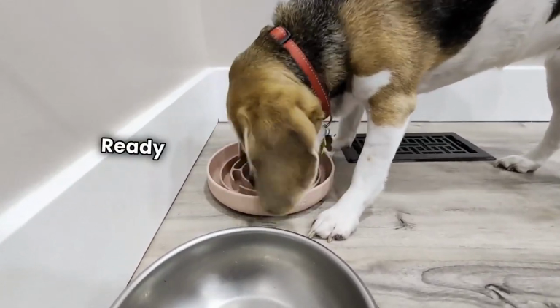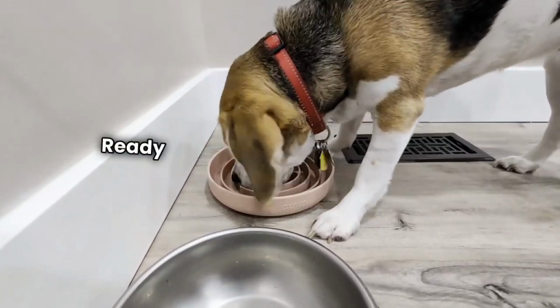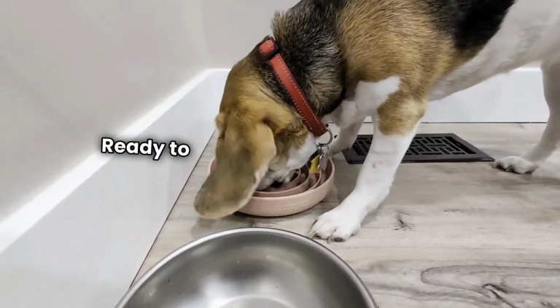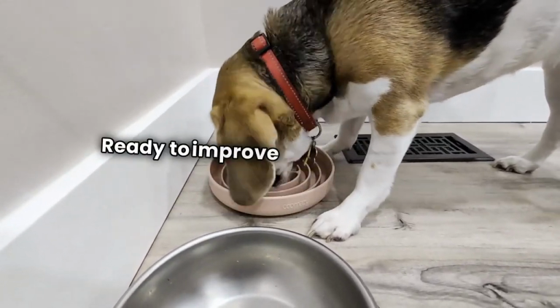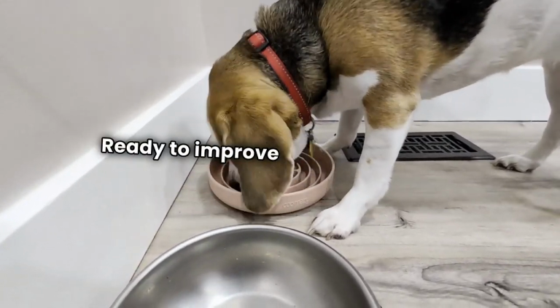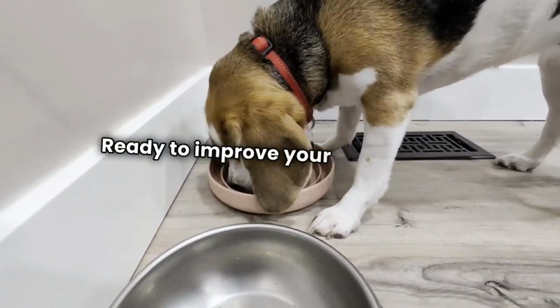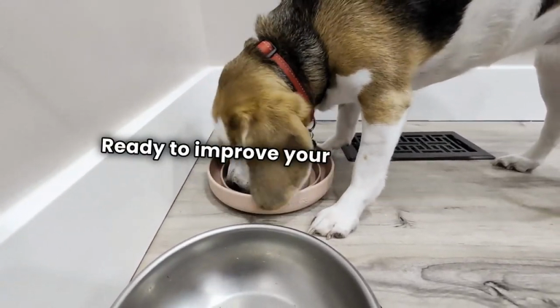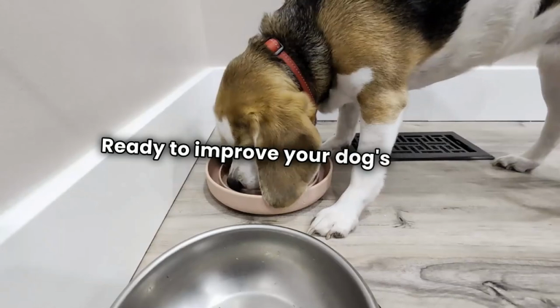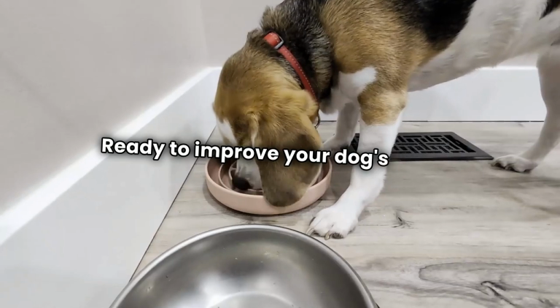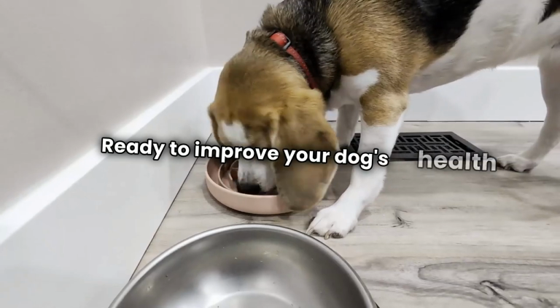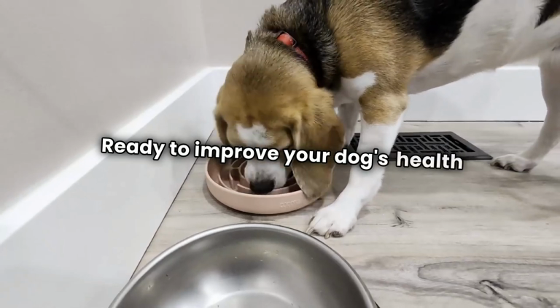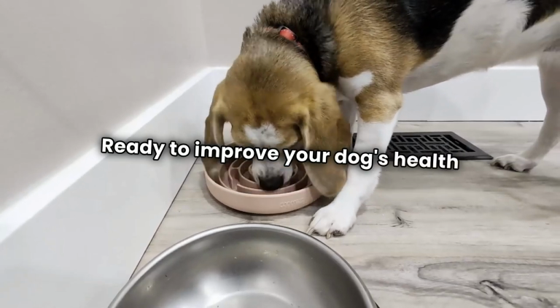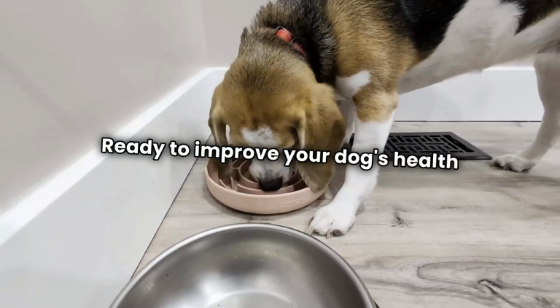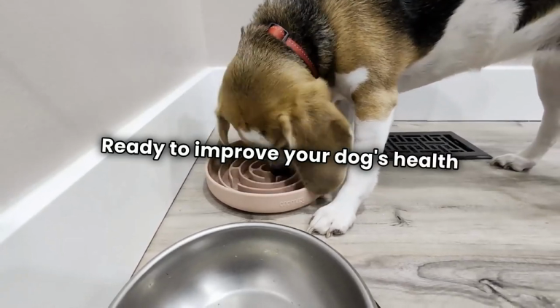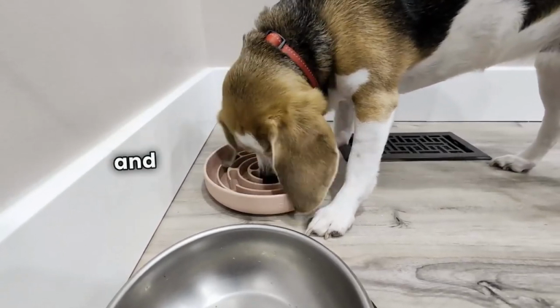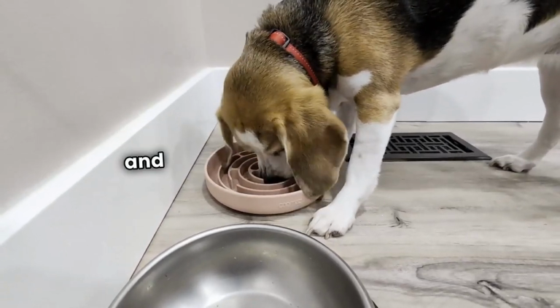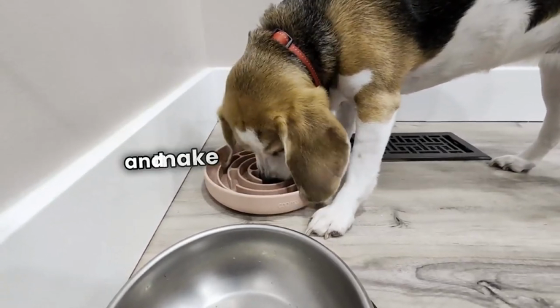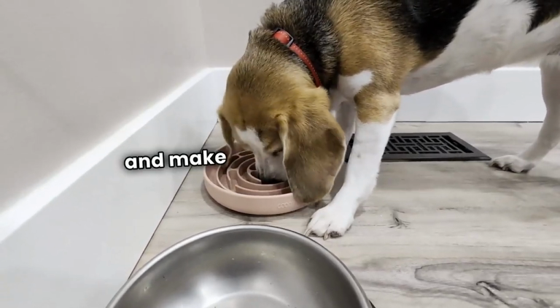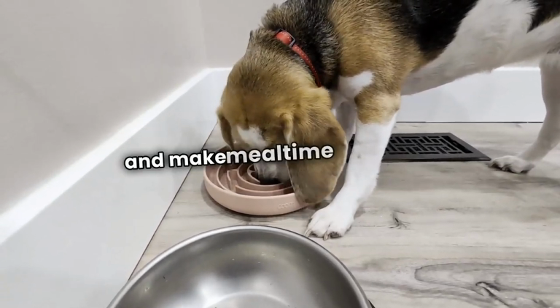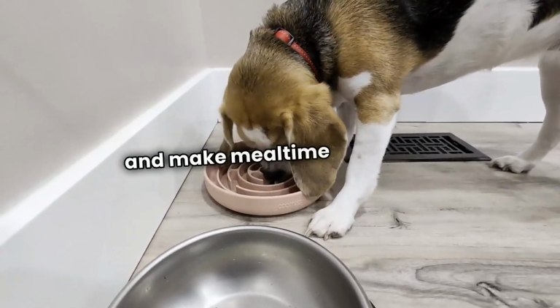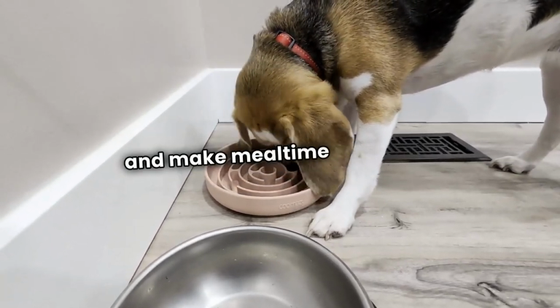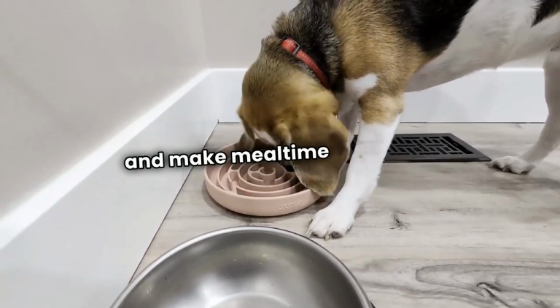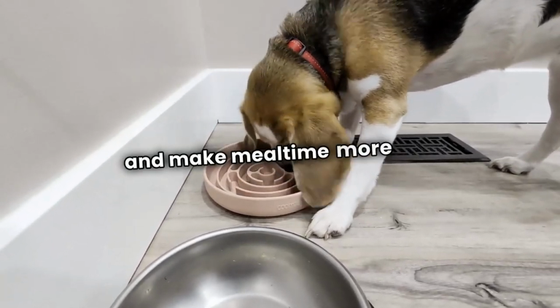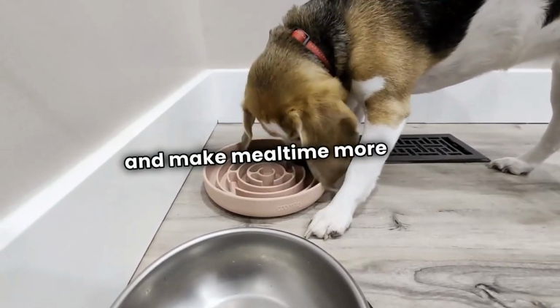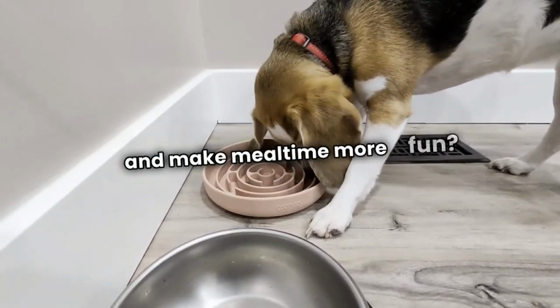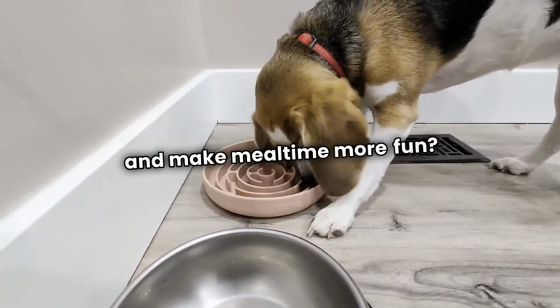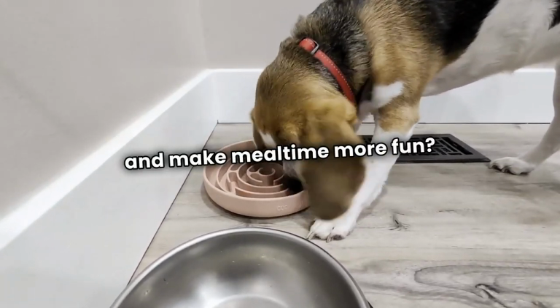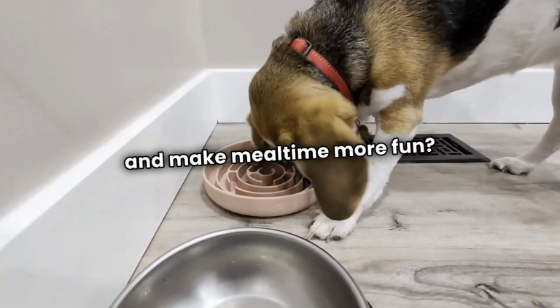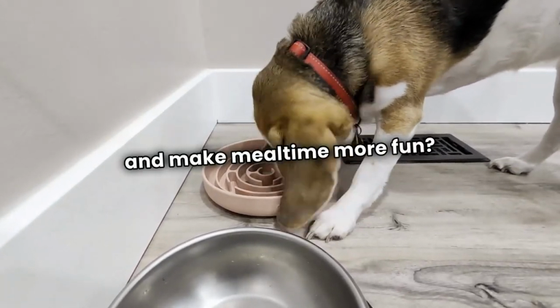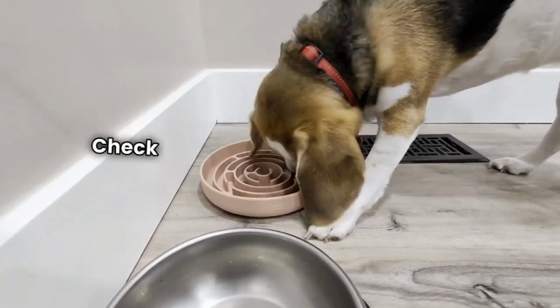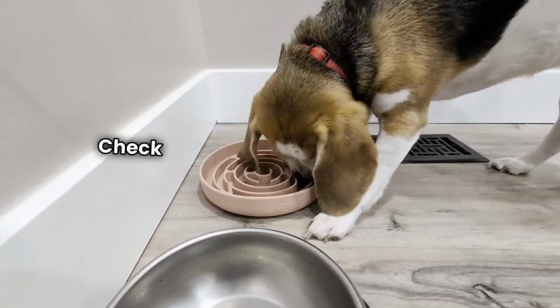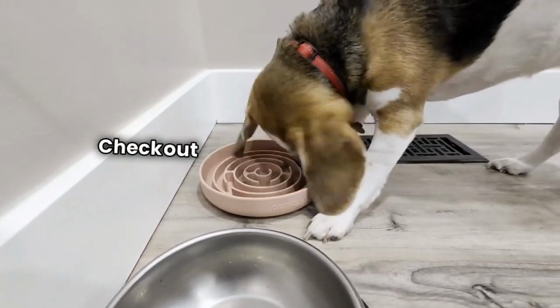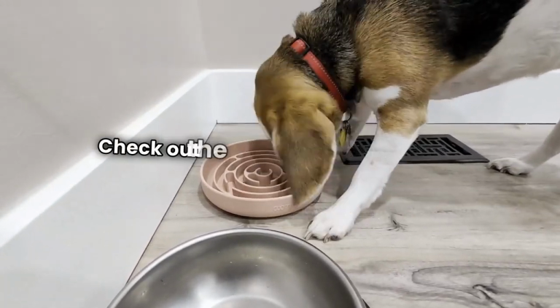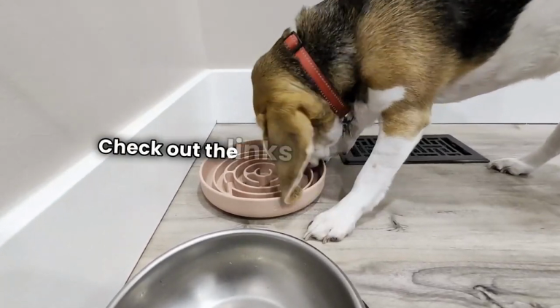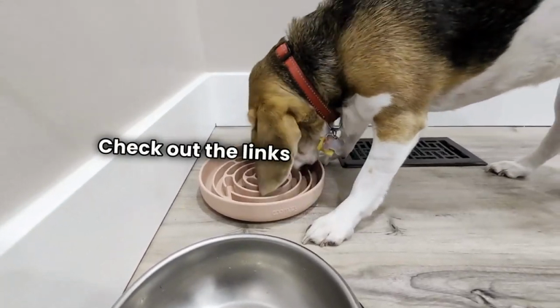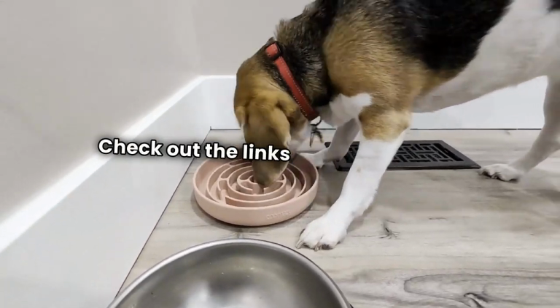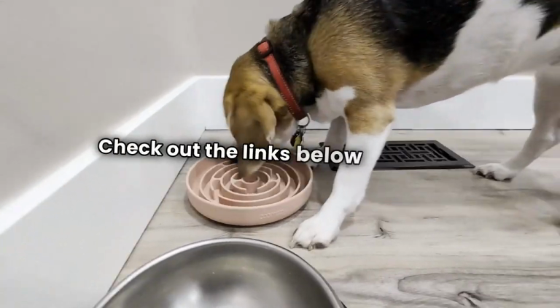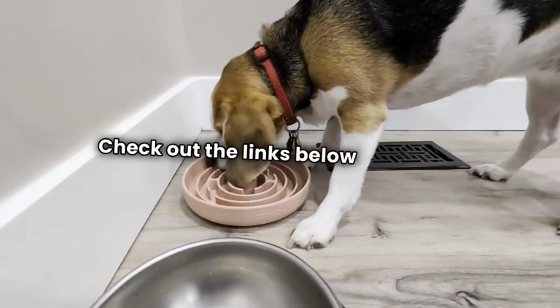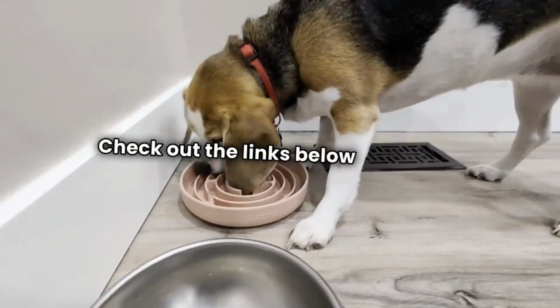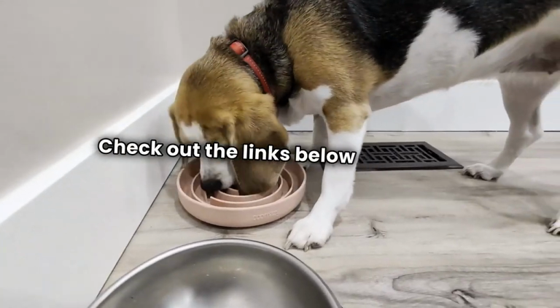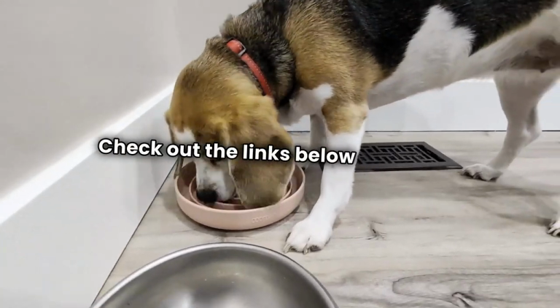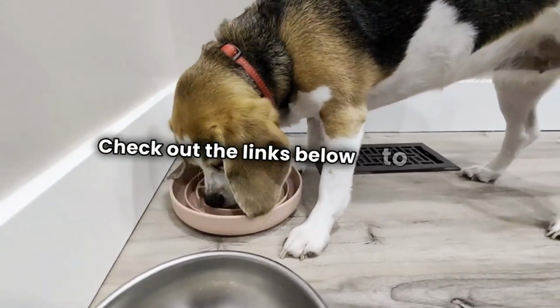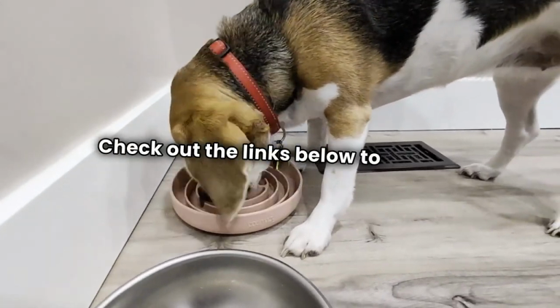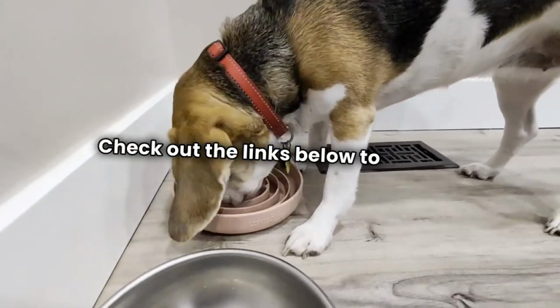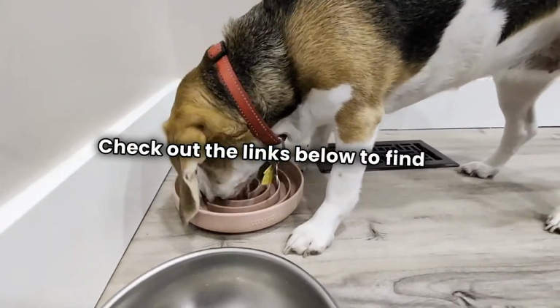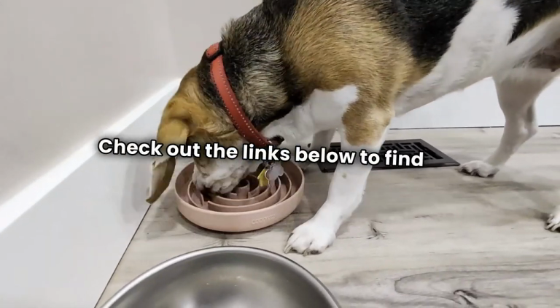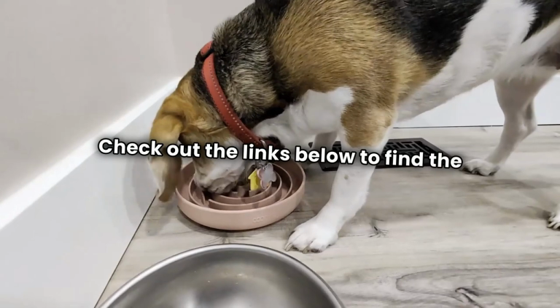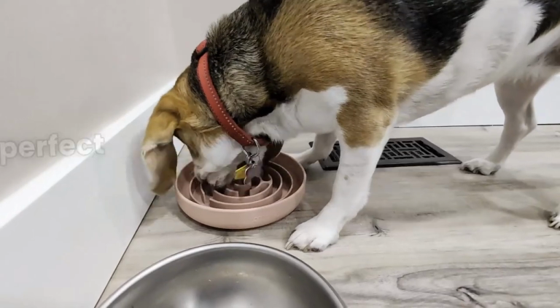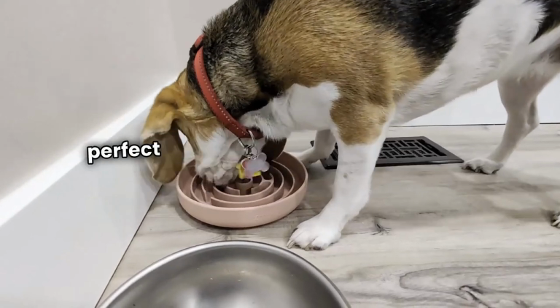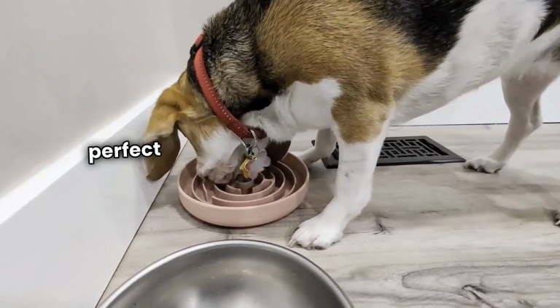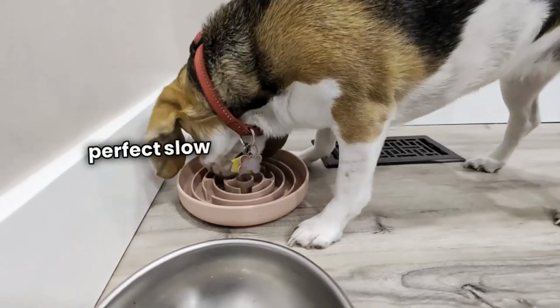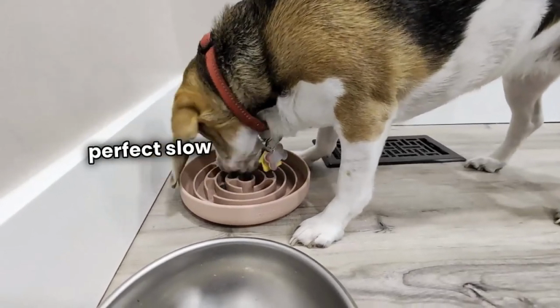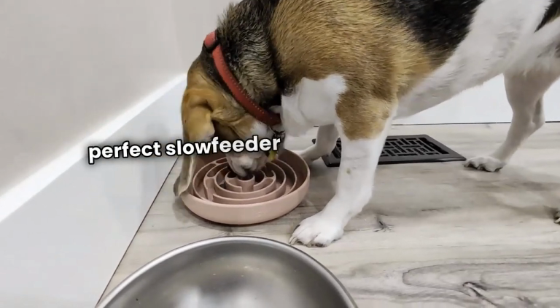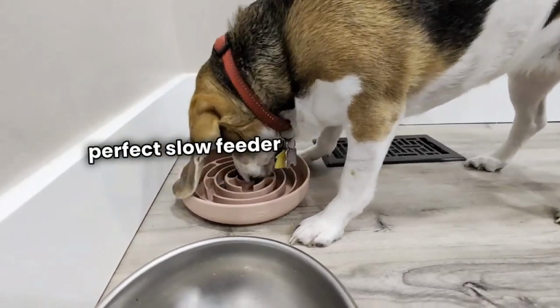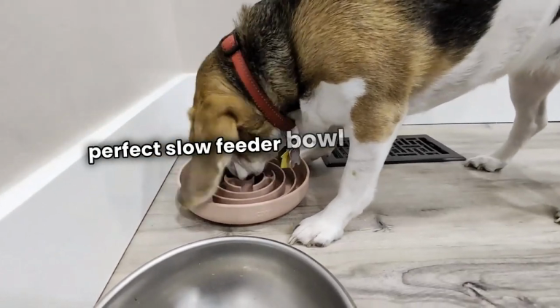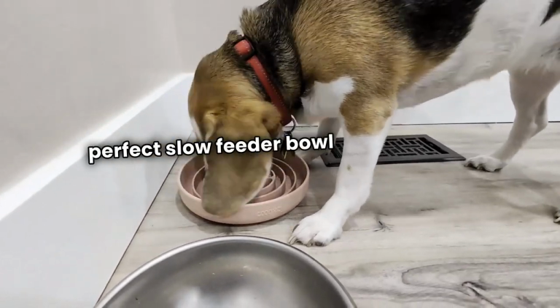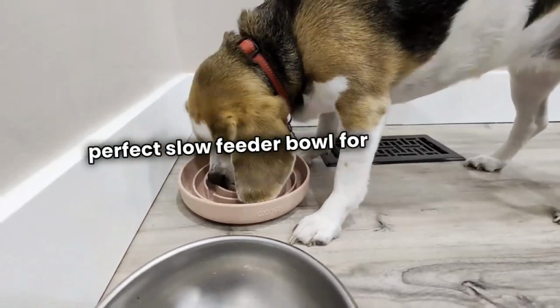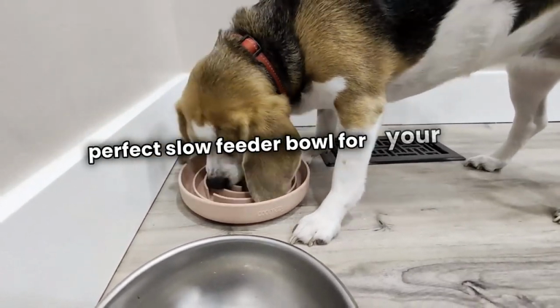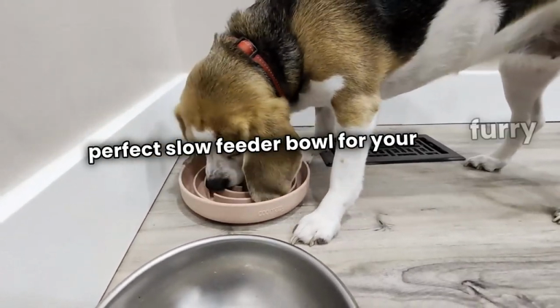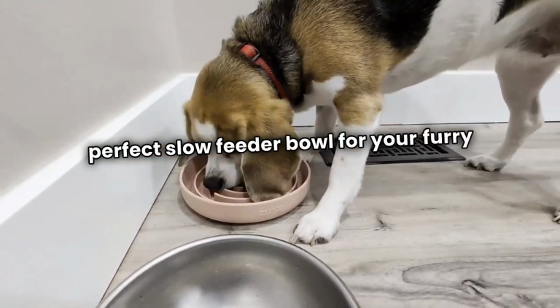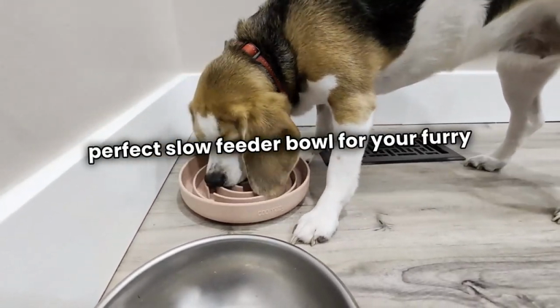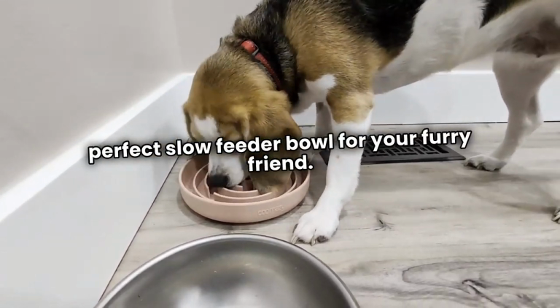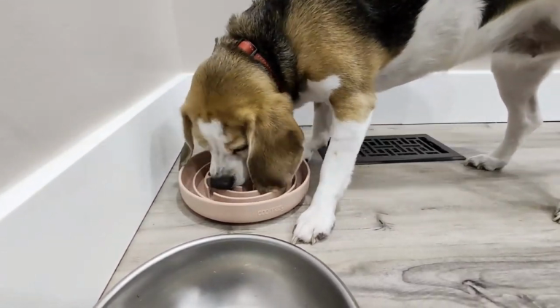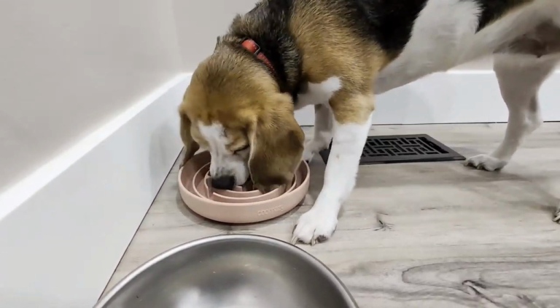Ready to improve your dog's health and make mealtime more fun? Check out the links below to find the perfect slow feeder bowl for your furry friend.